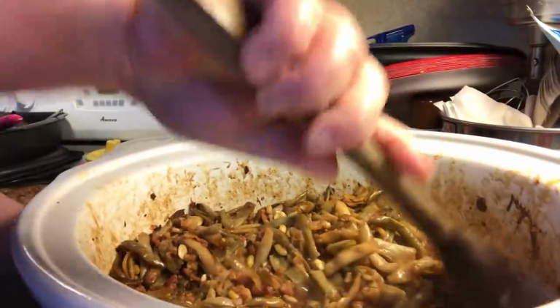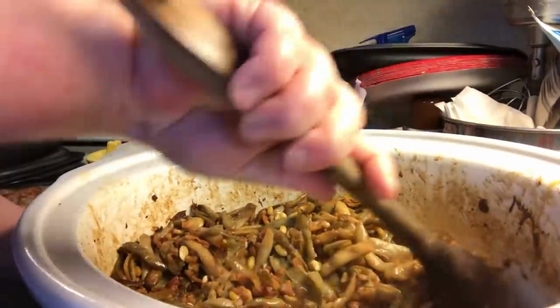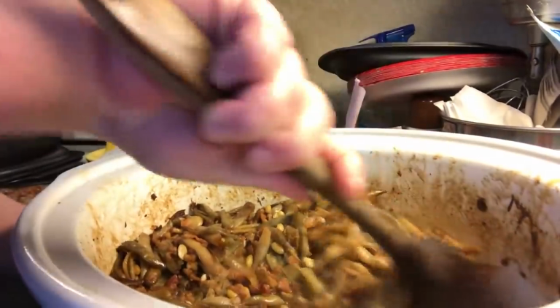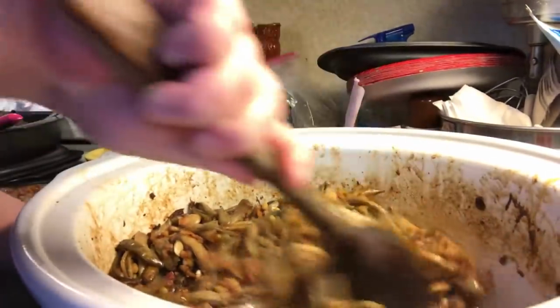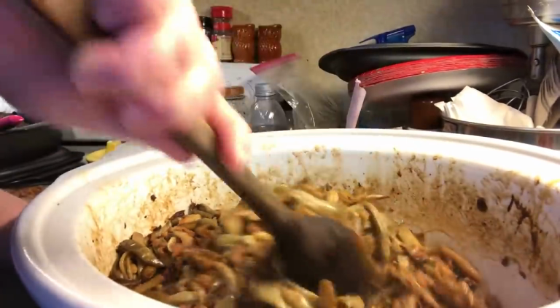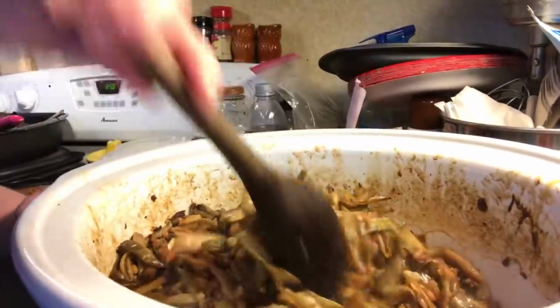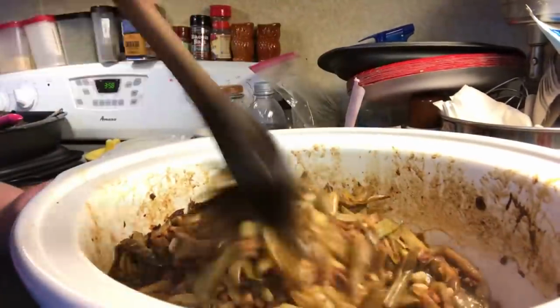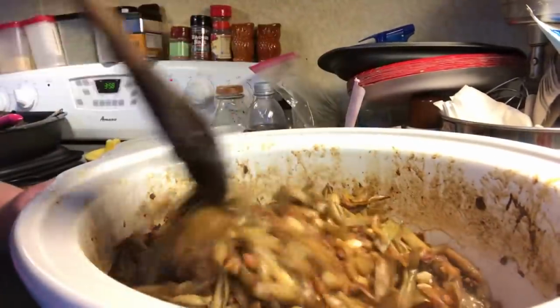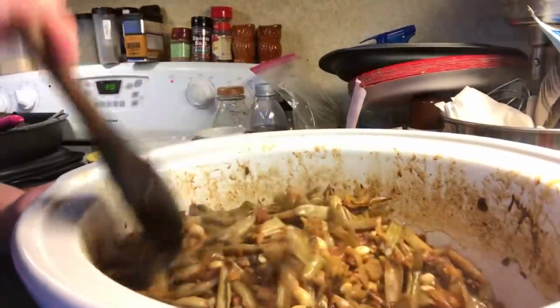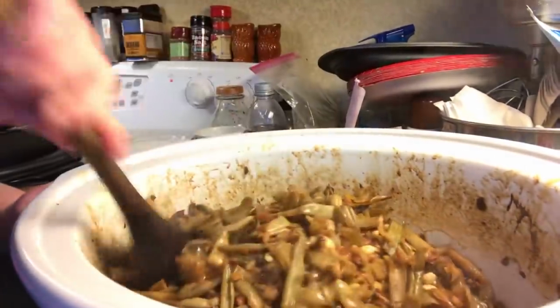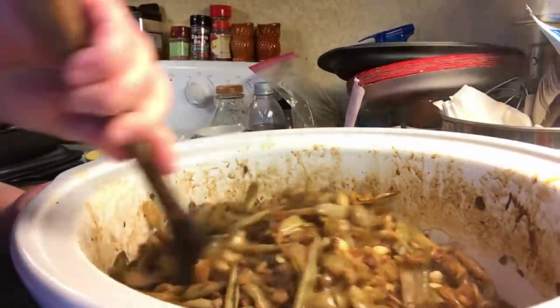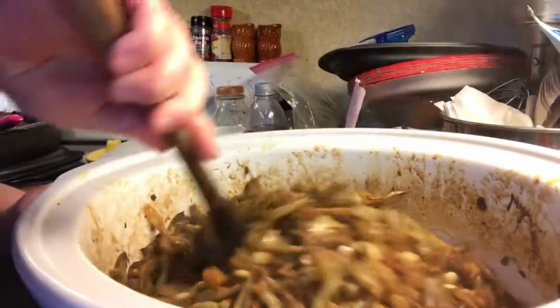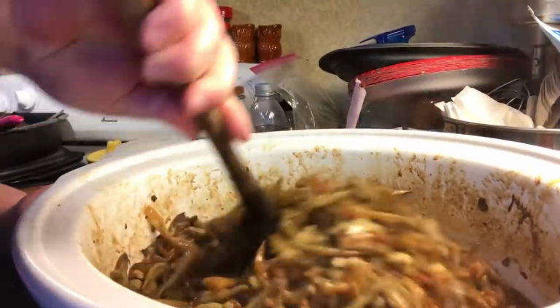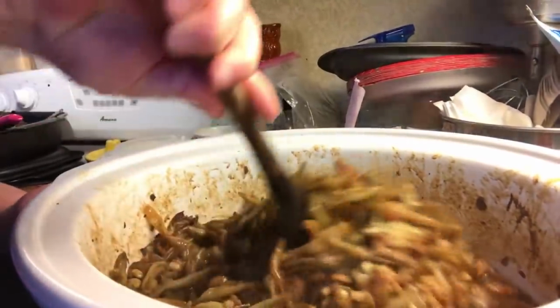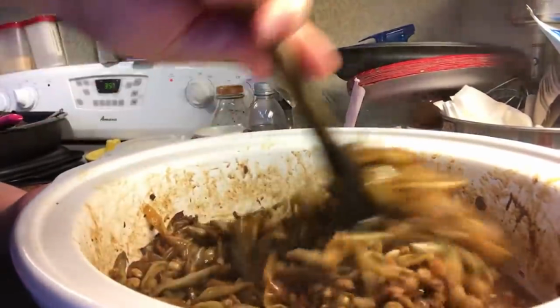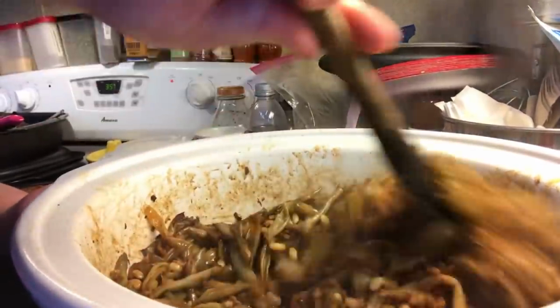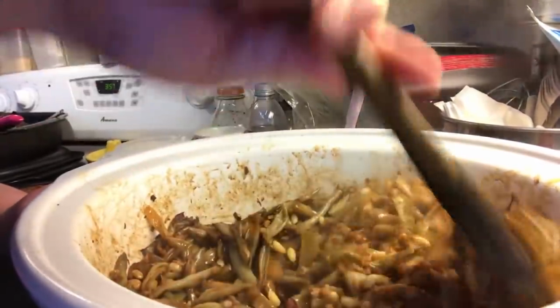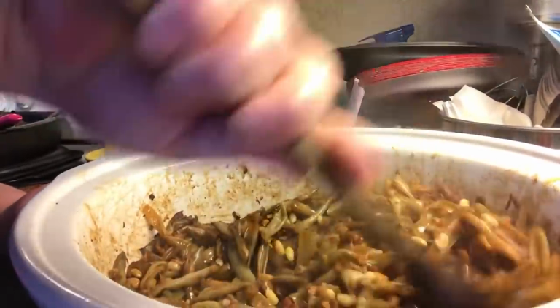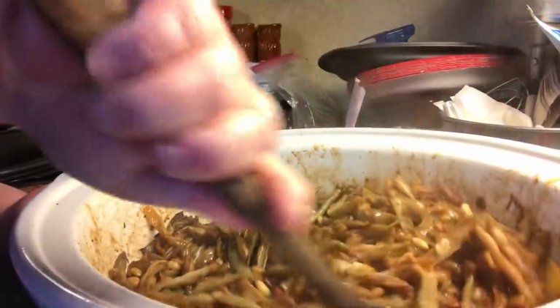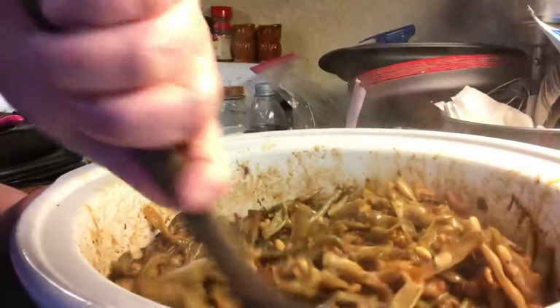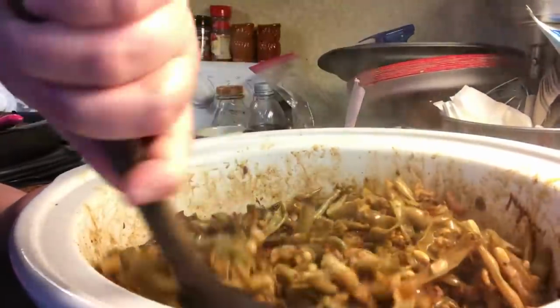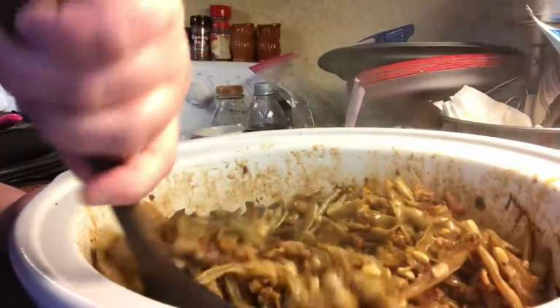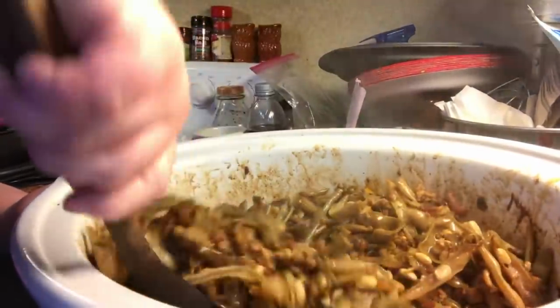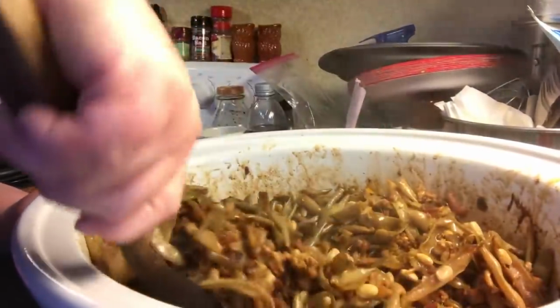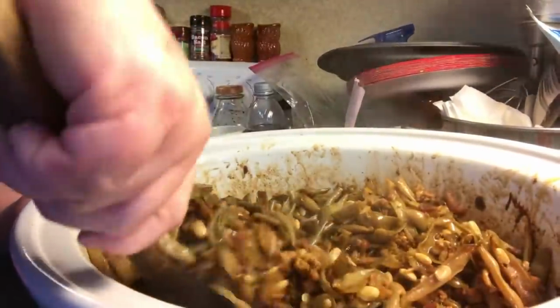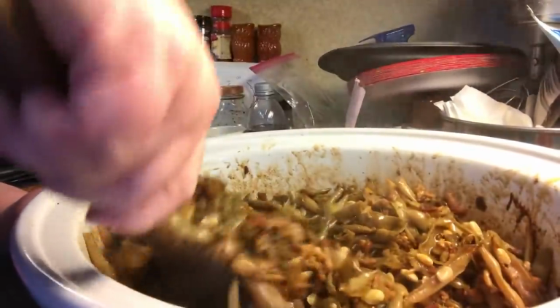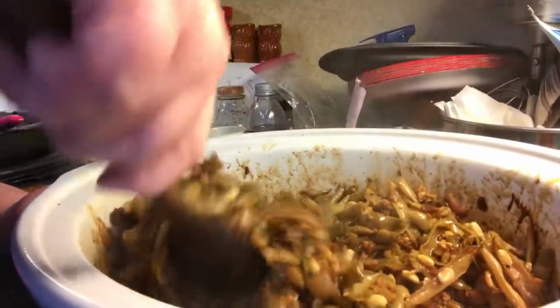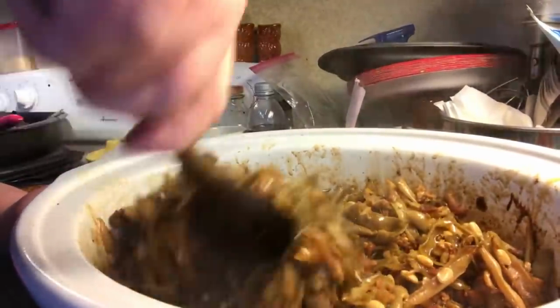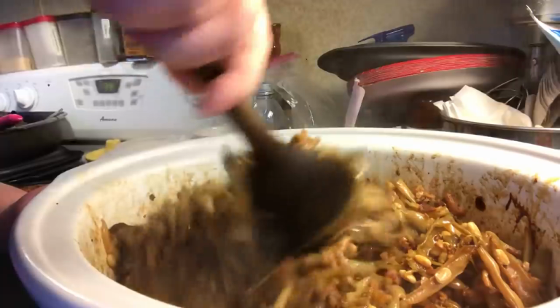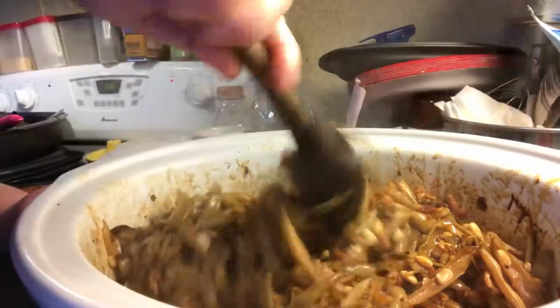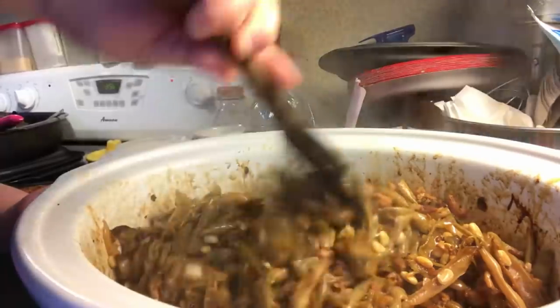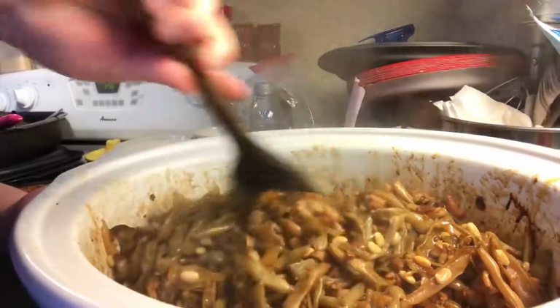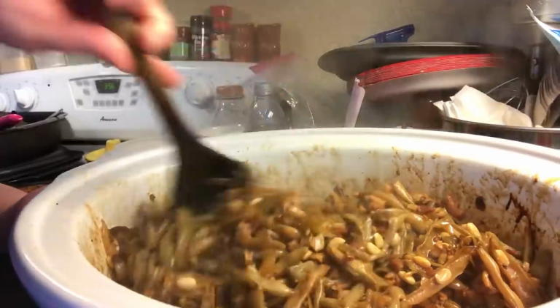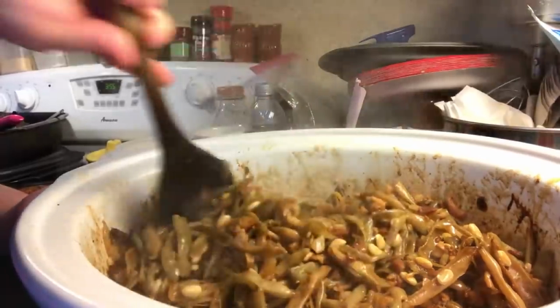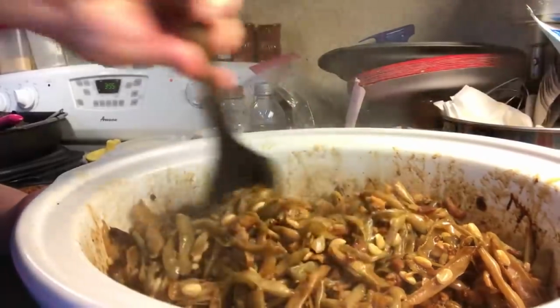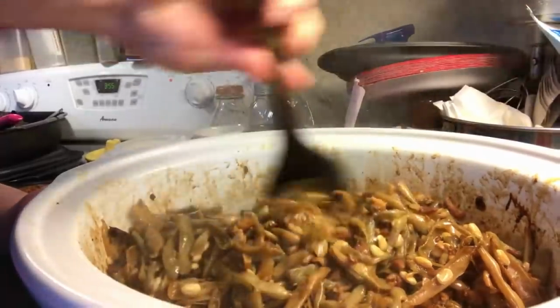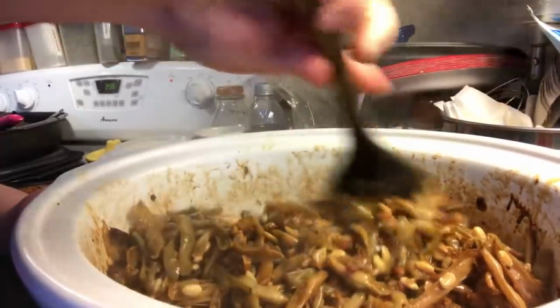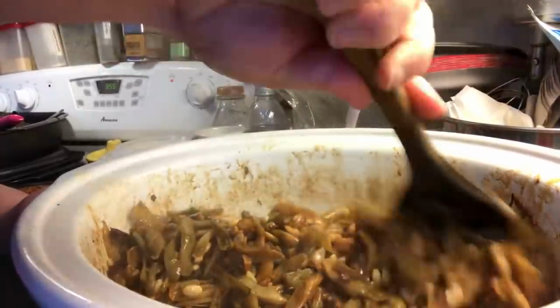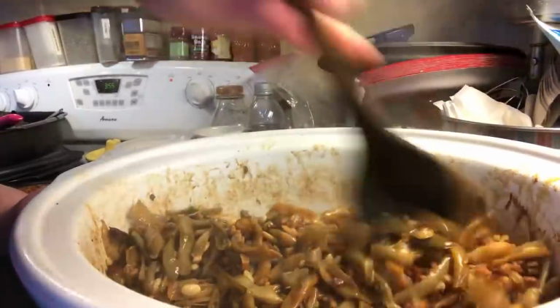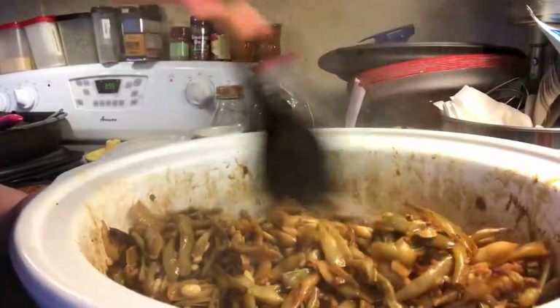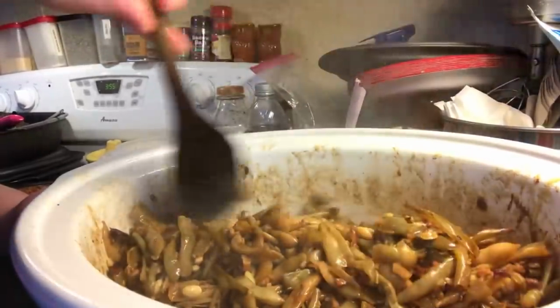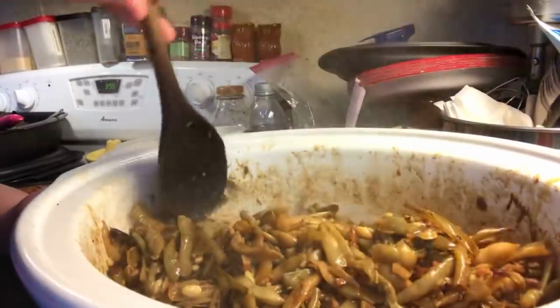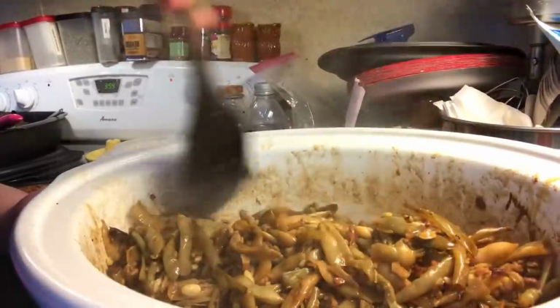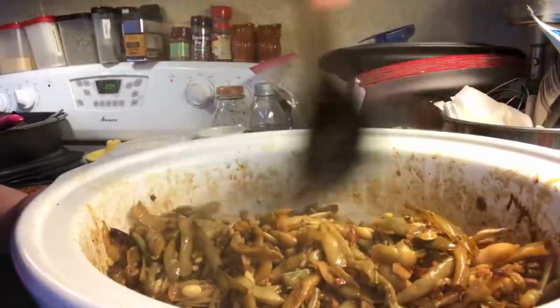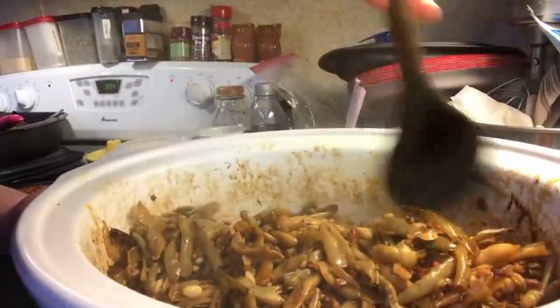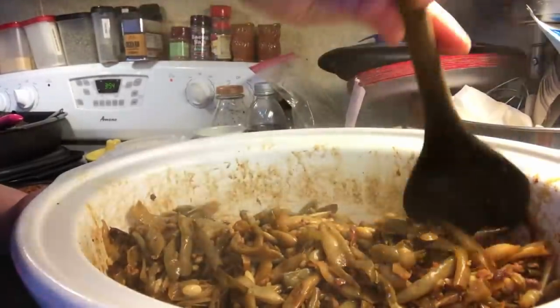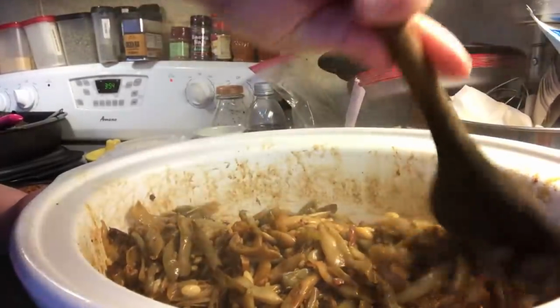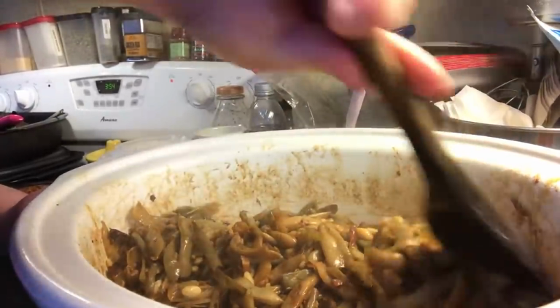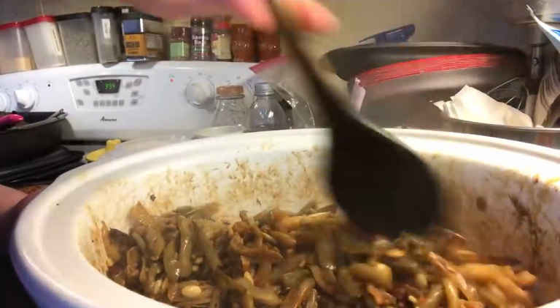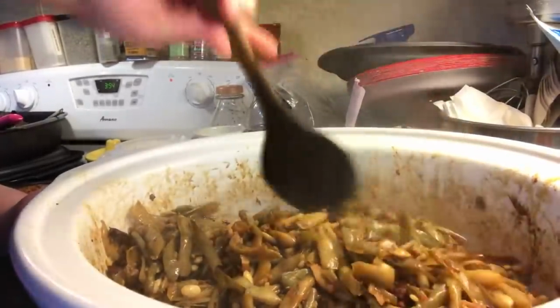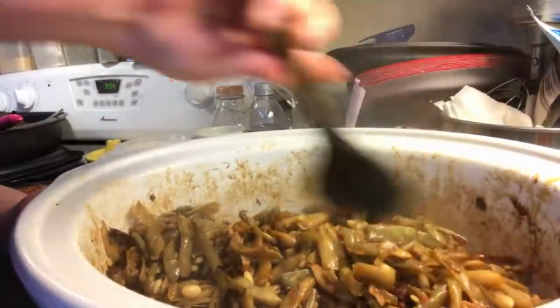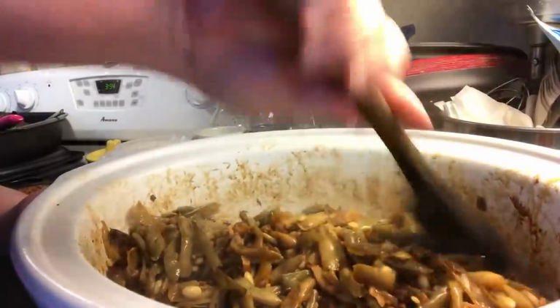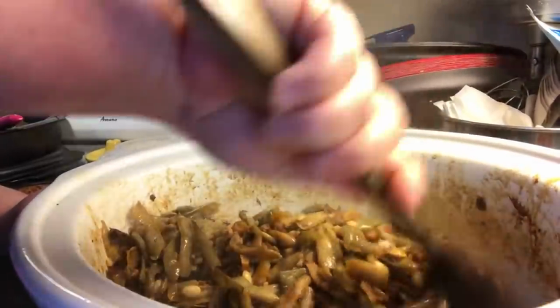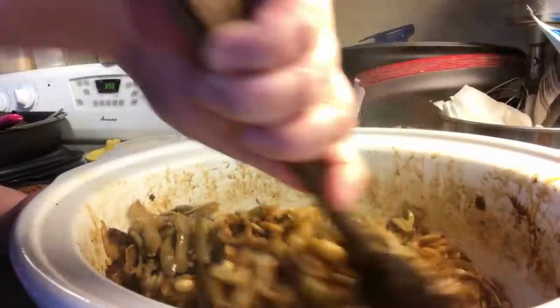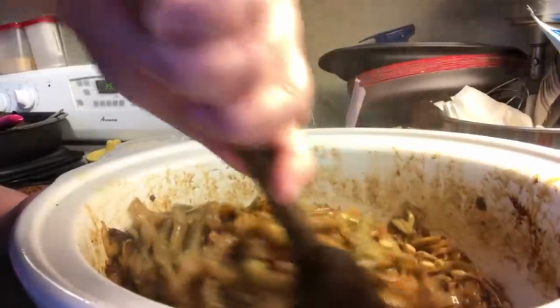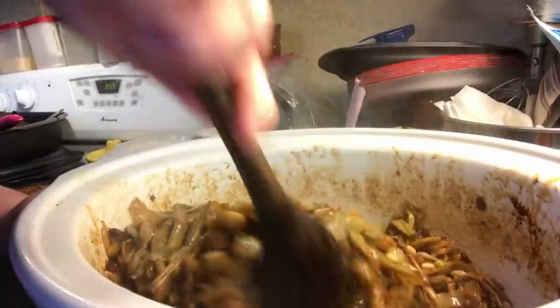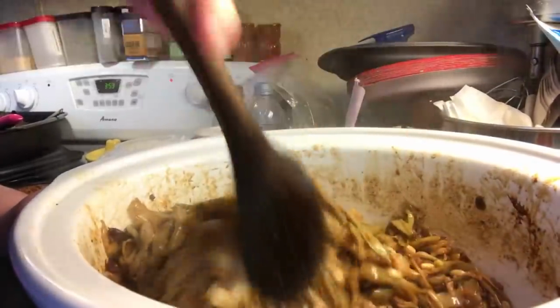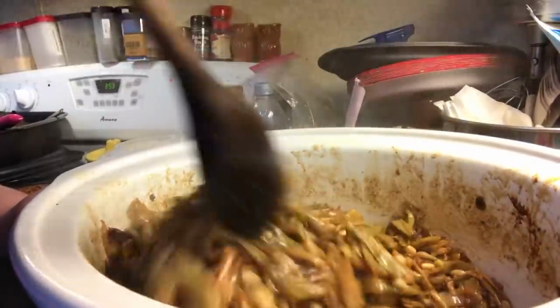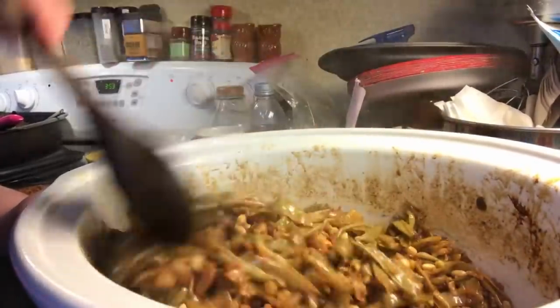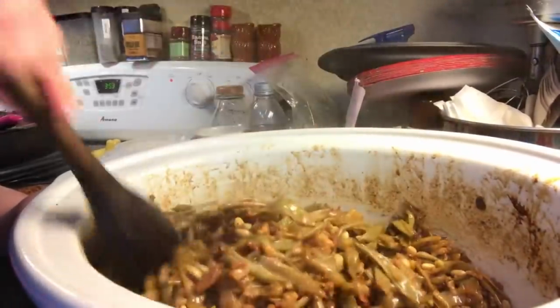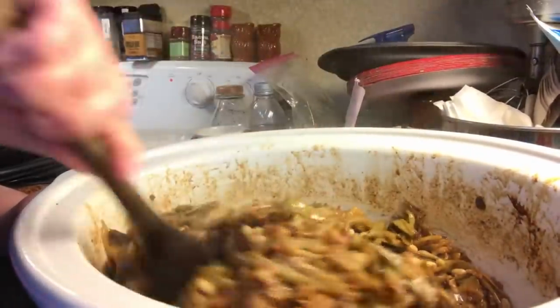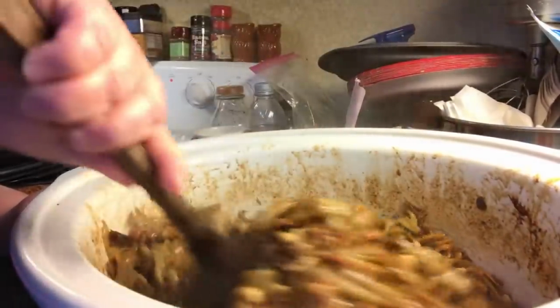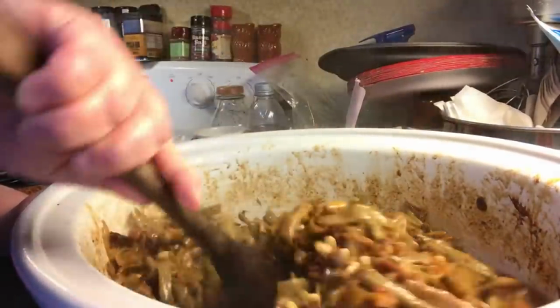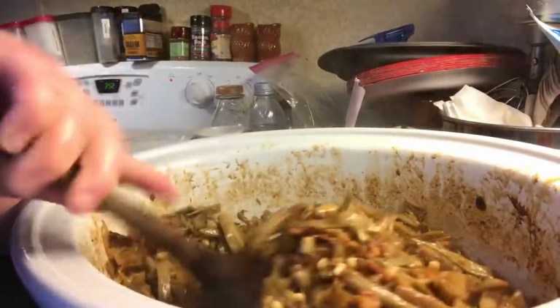Our green beans have cooked for over two hours. Usually about three hours is what I do. So I stir them.